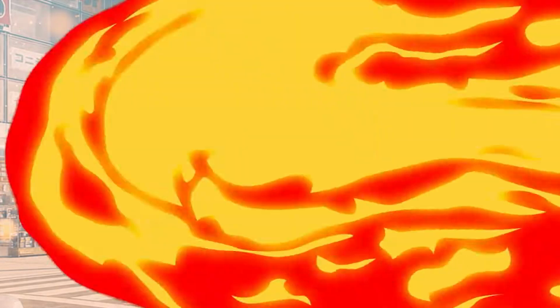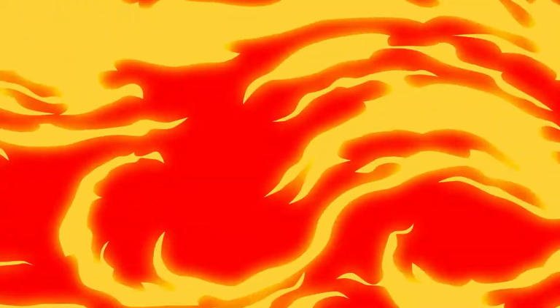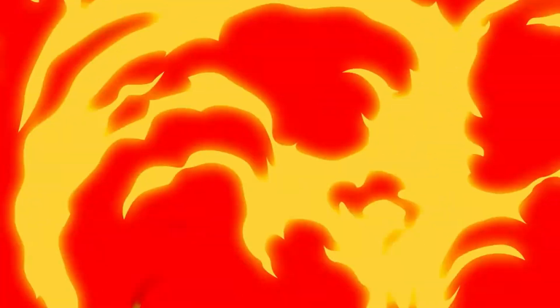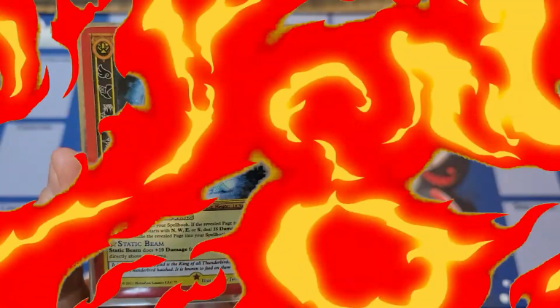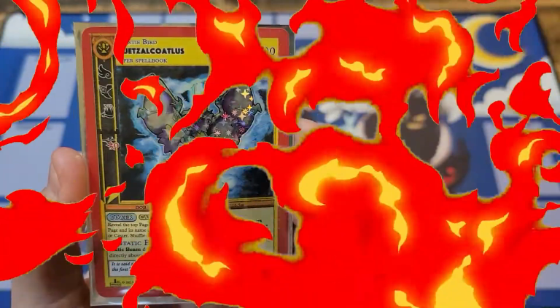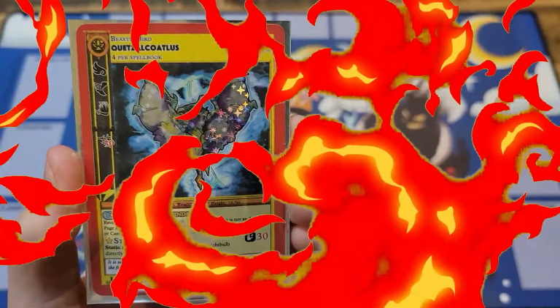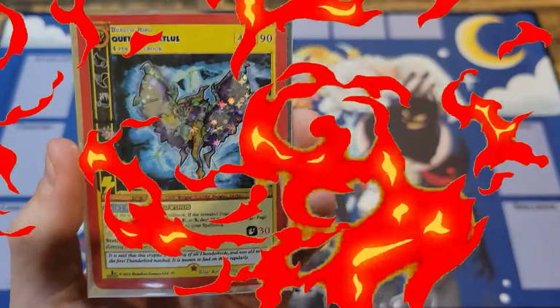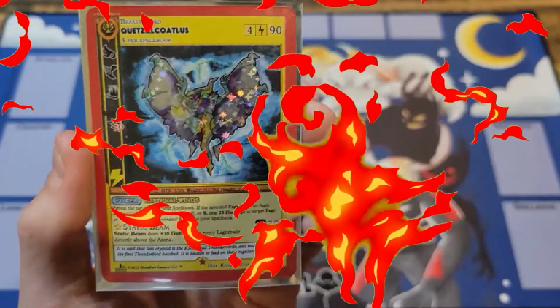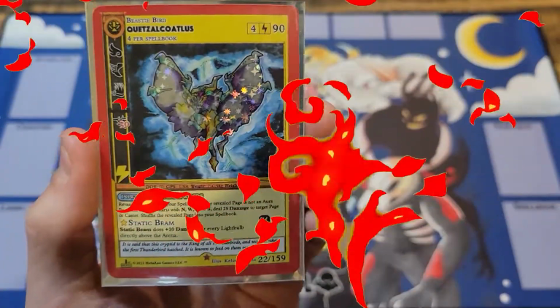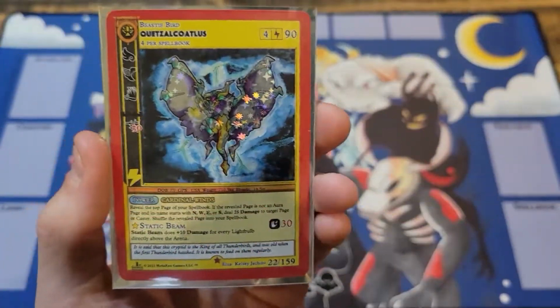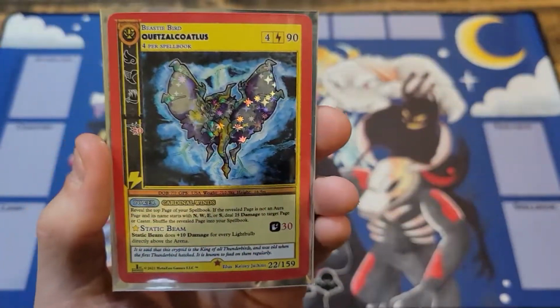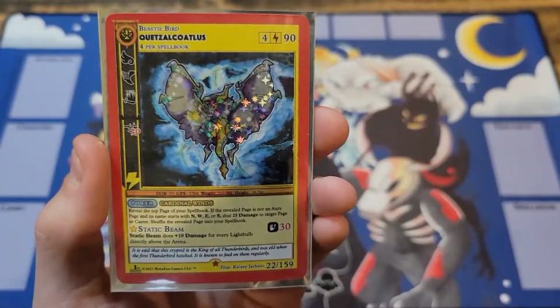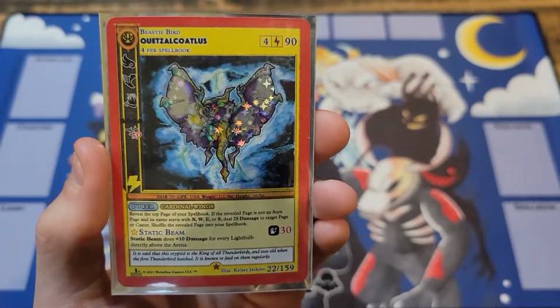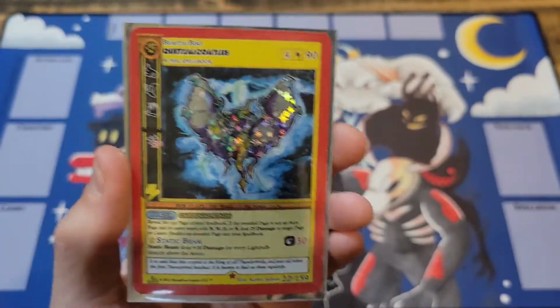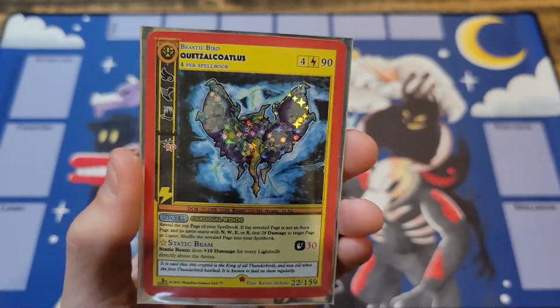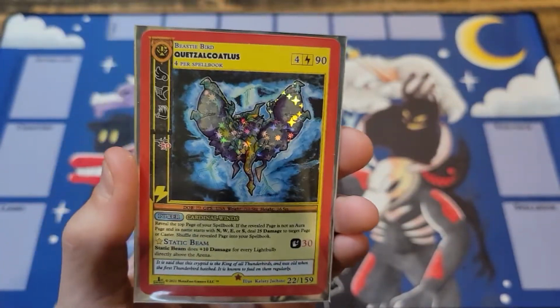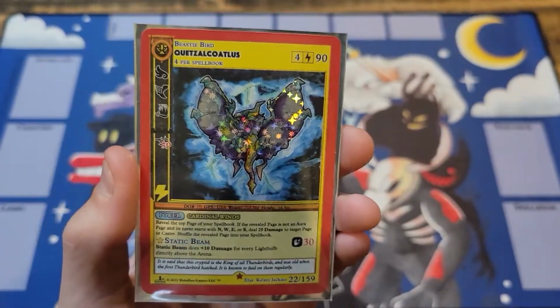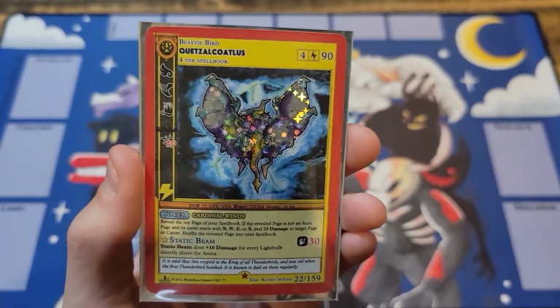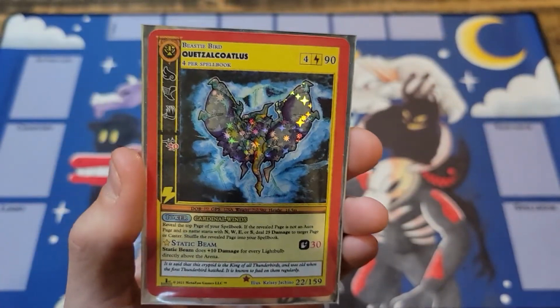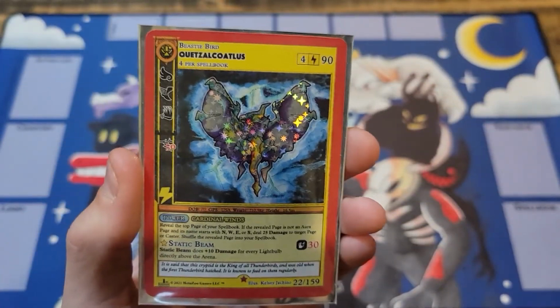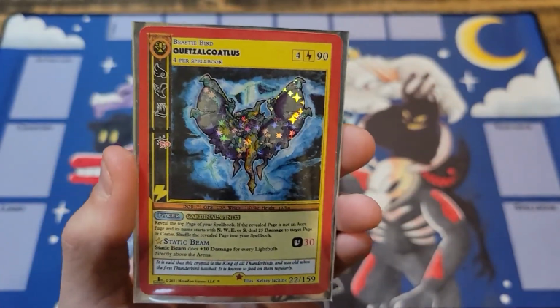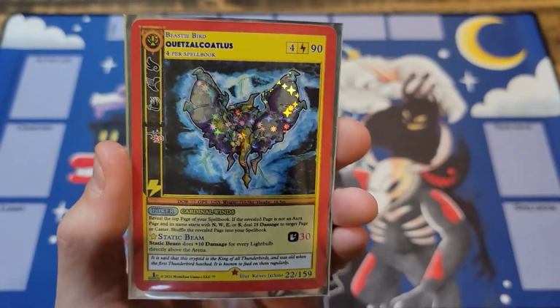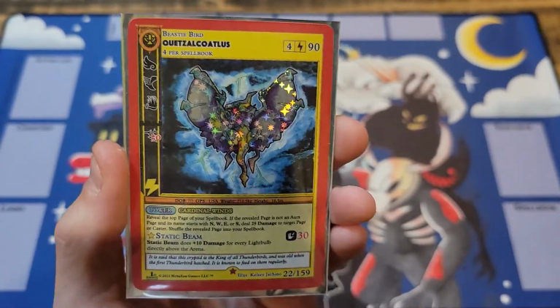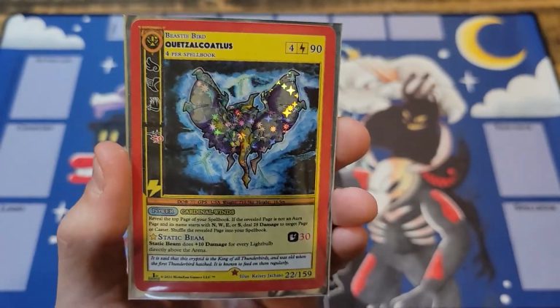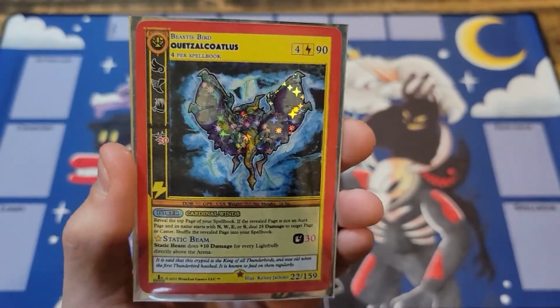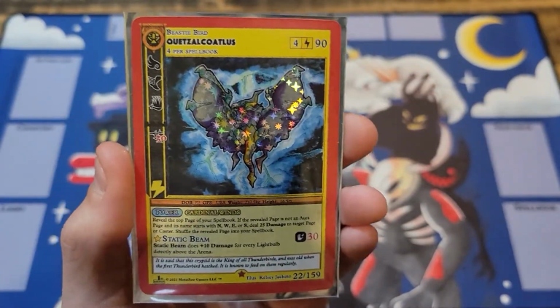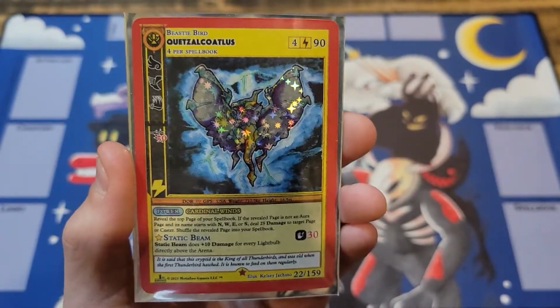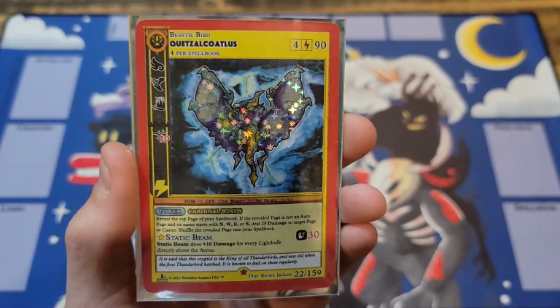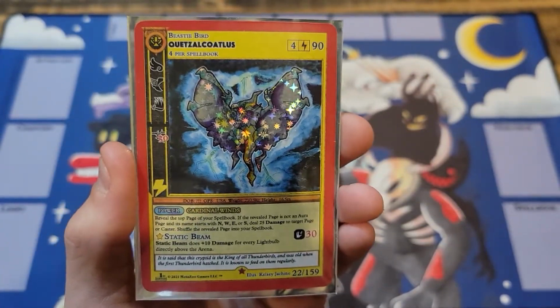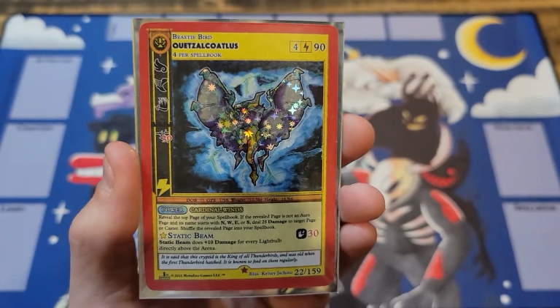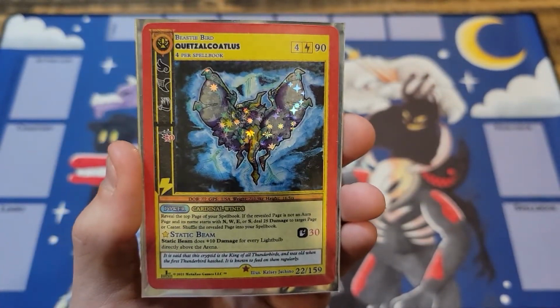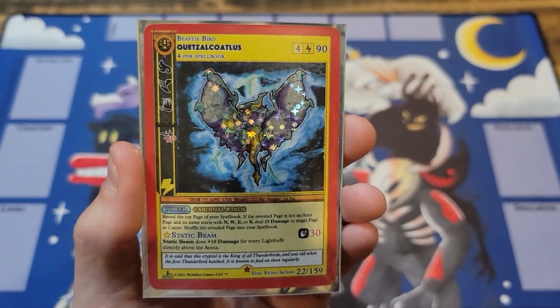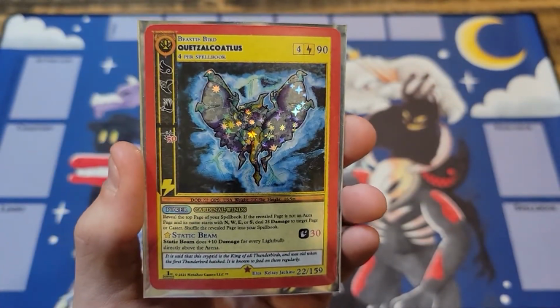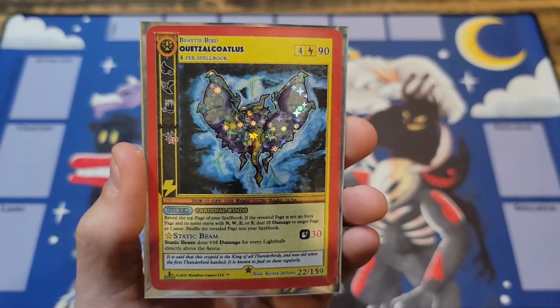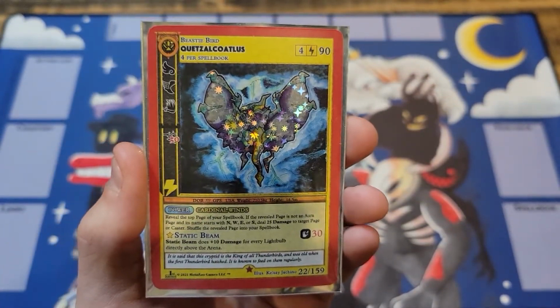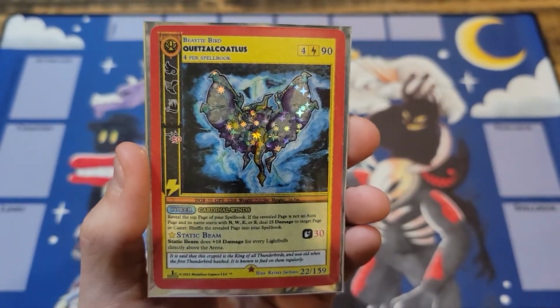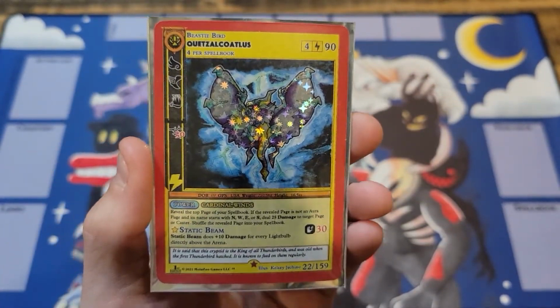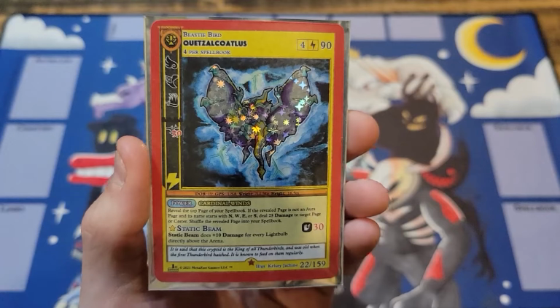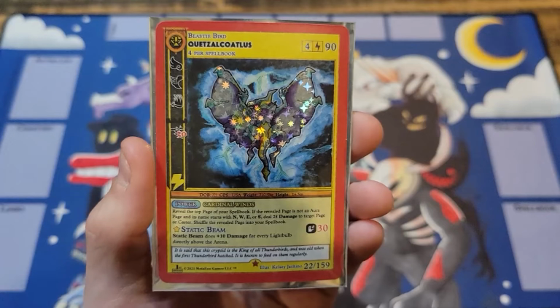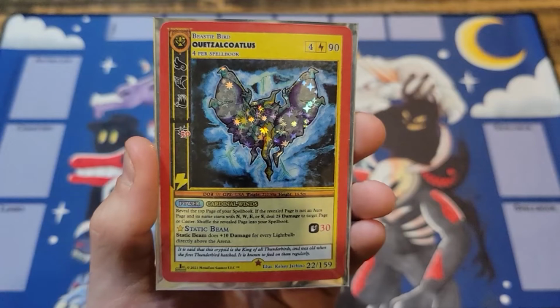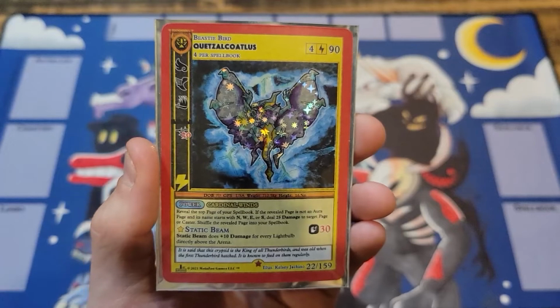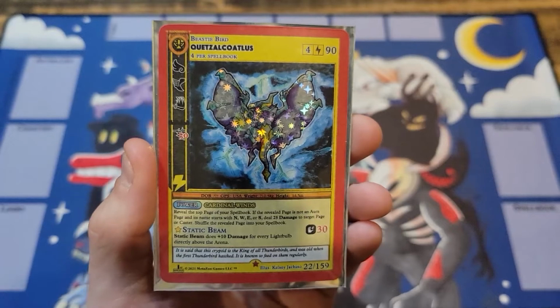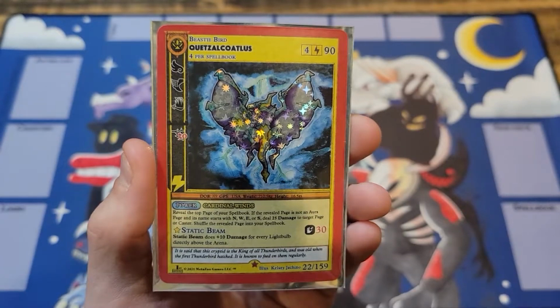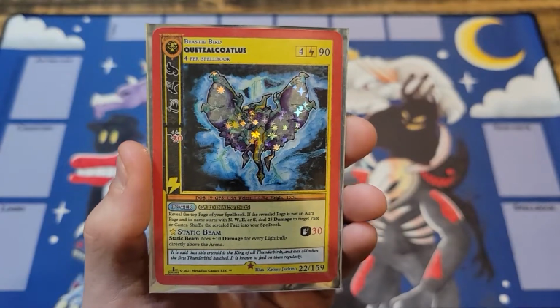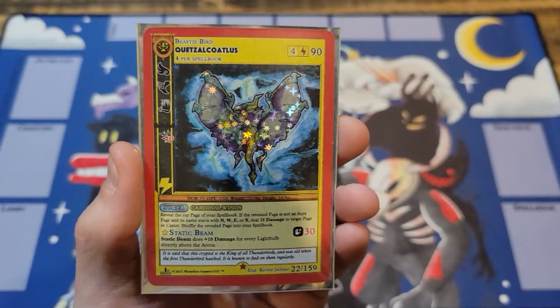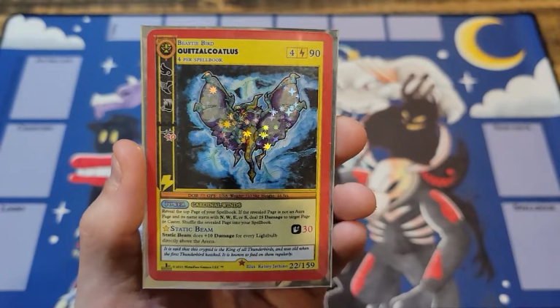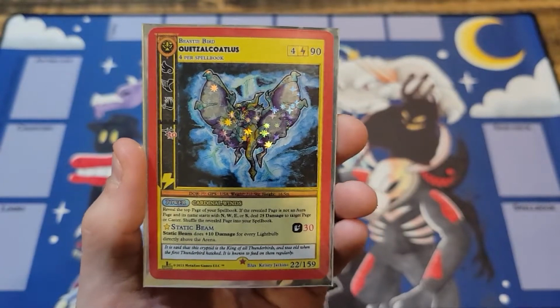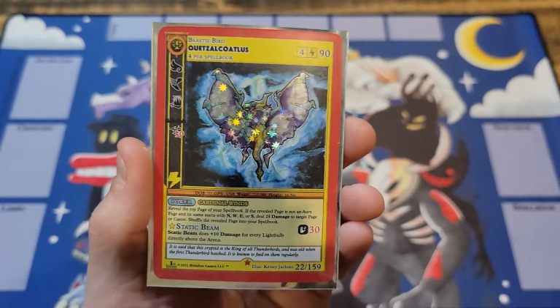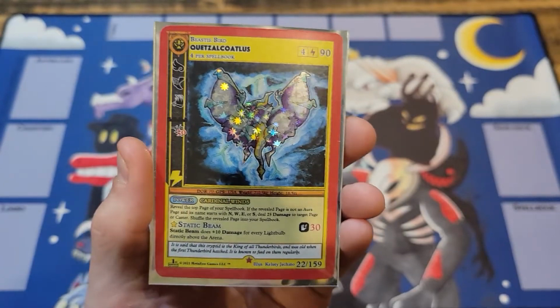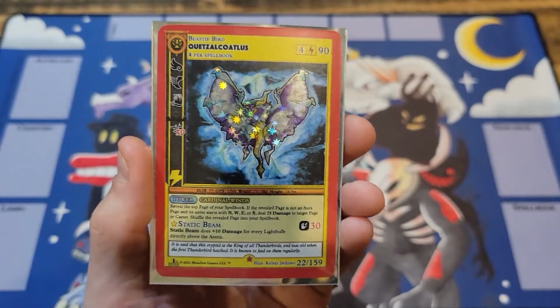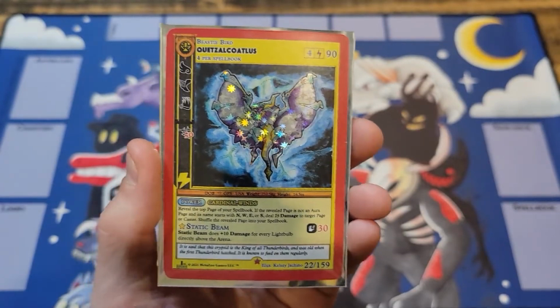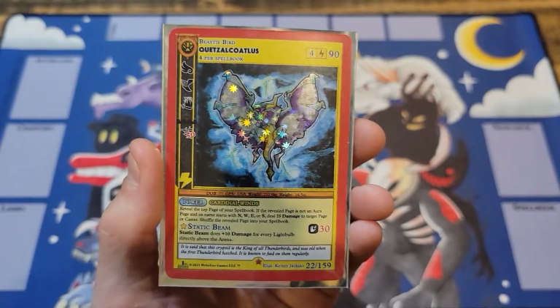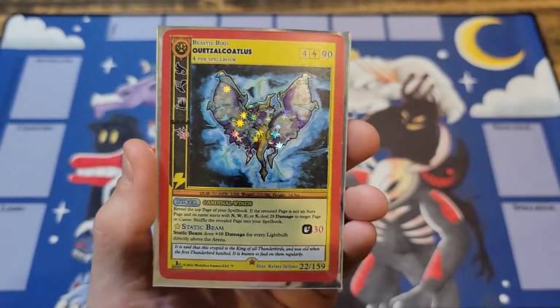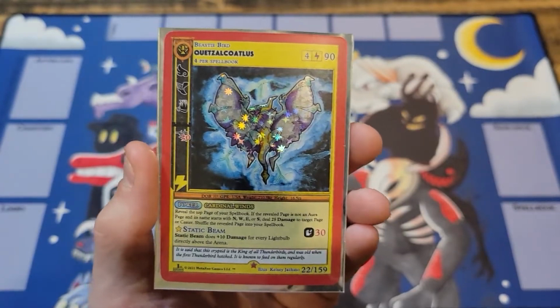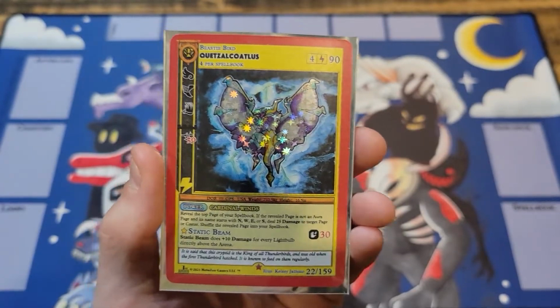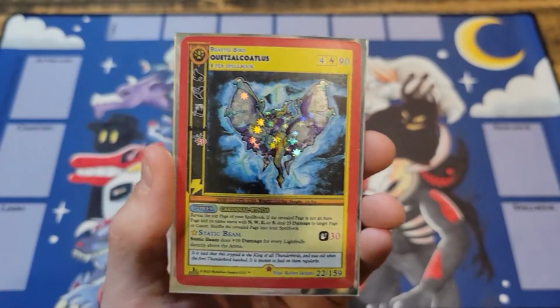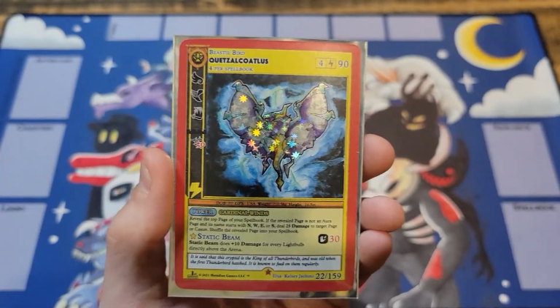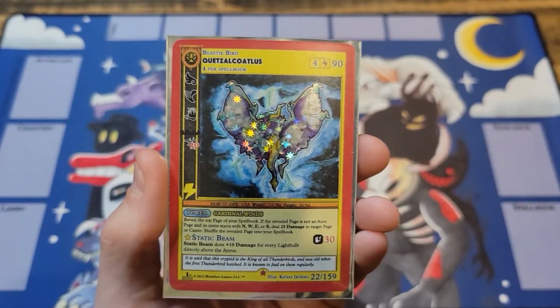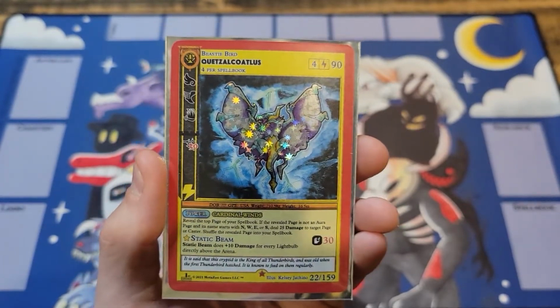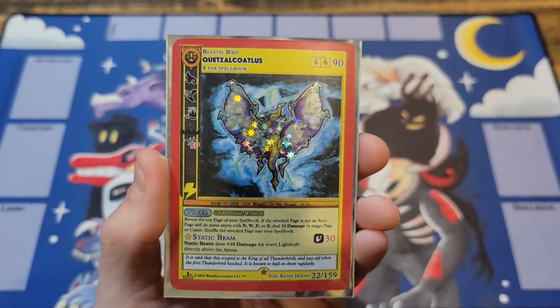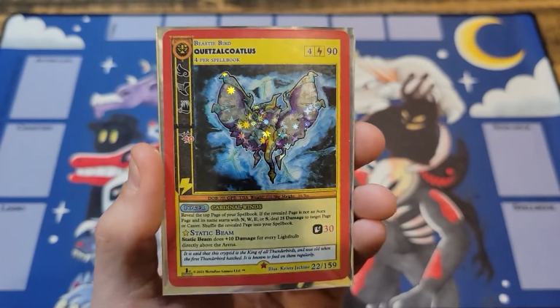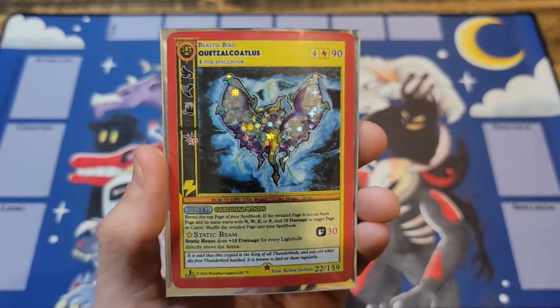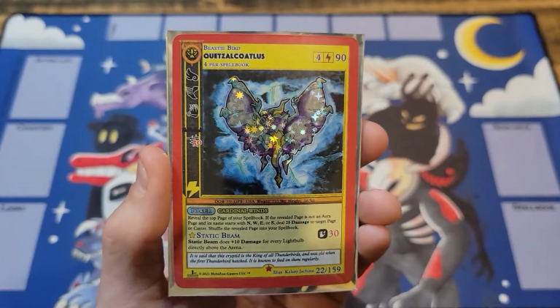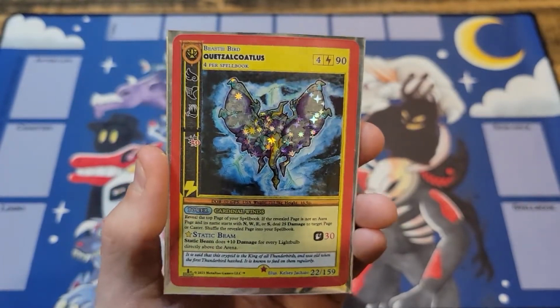What's going on everybody, it's your boy Chris aka the Water King, coming to you for another Dueling Bros card breakdown. Today we got Quetzalcoatlus.